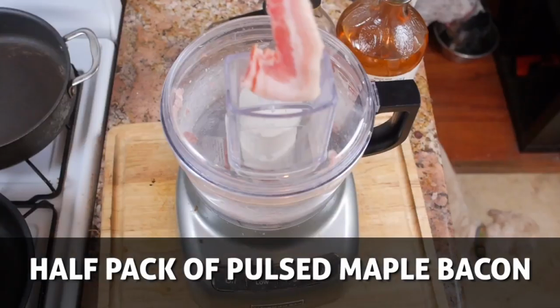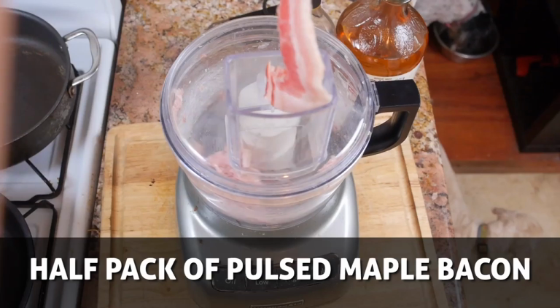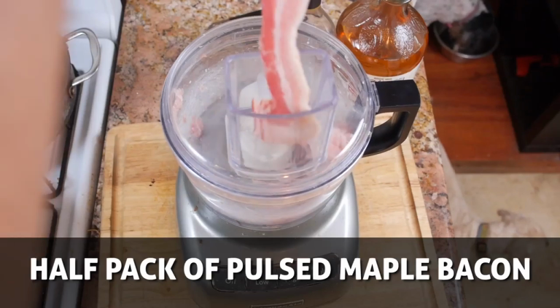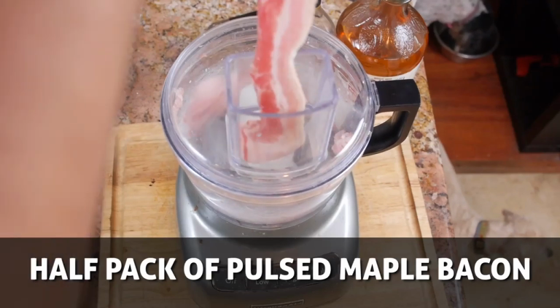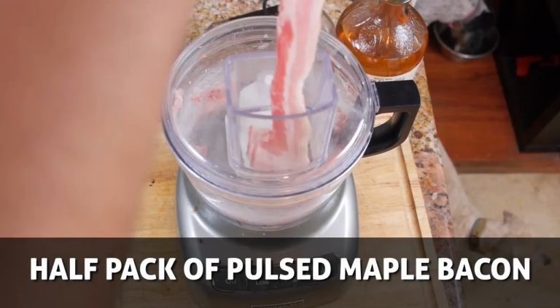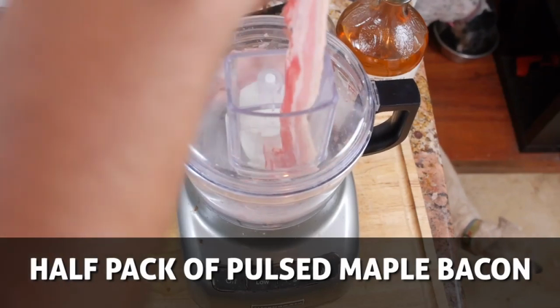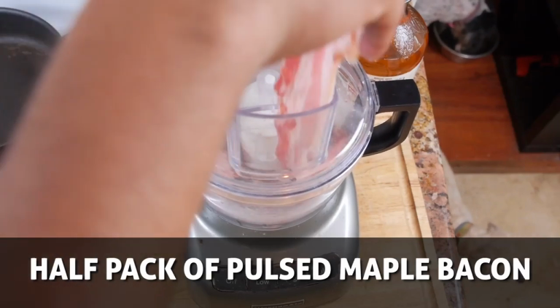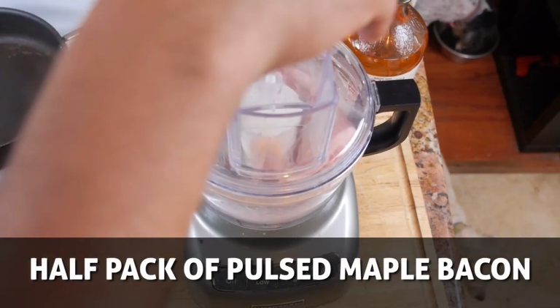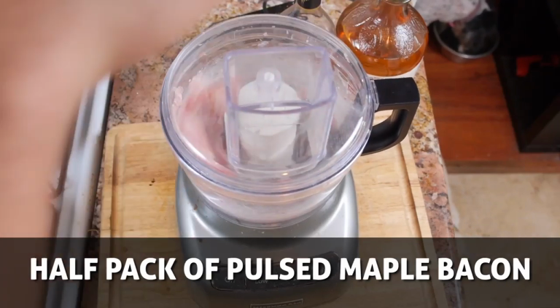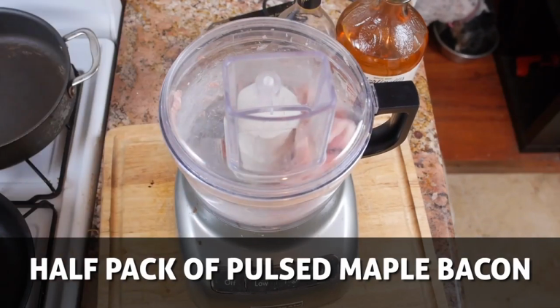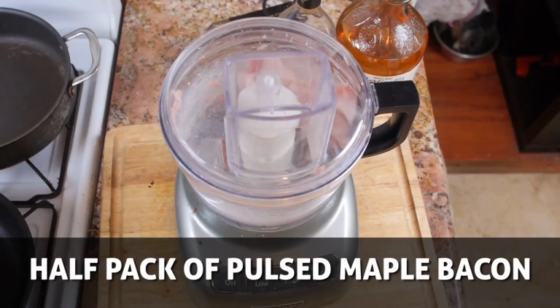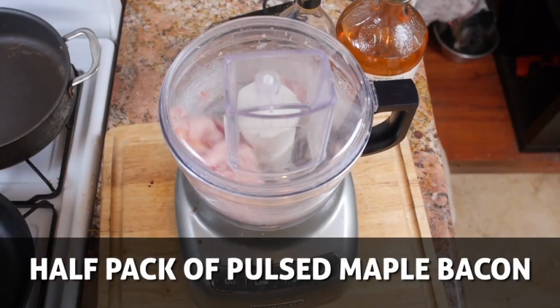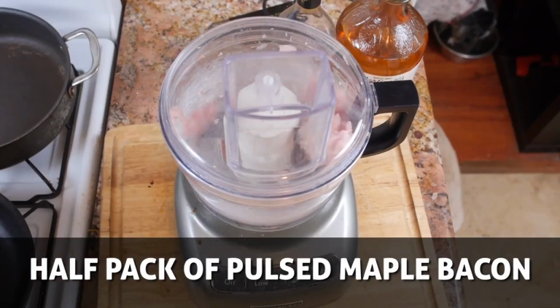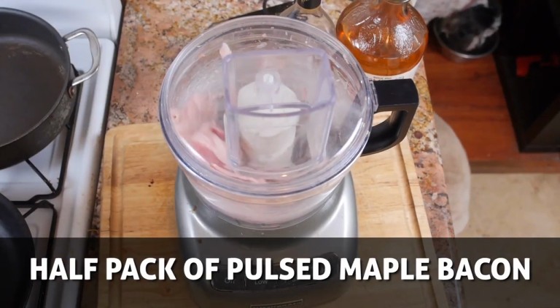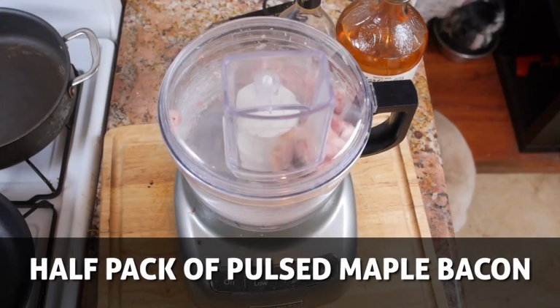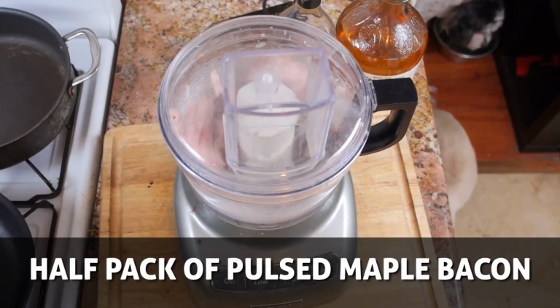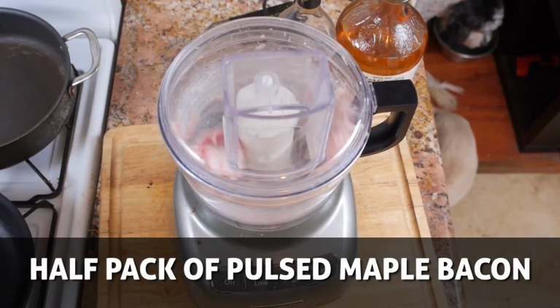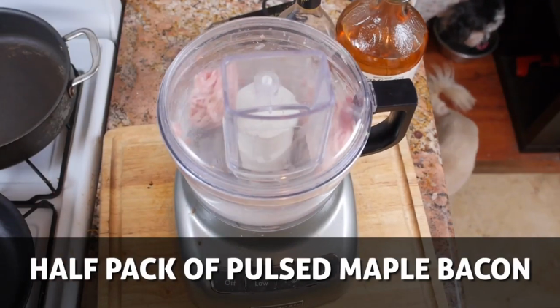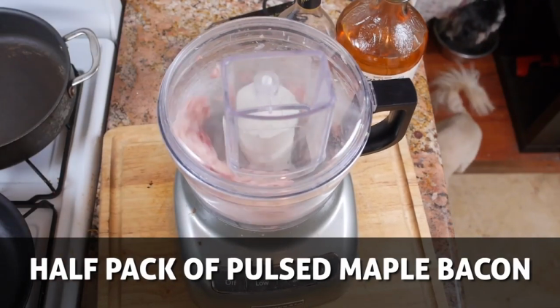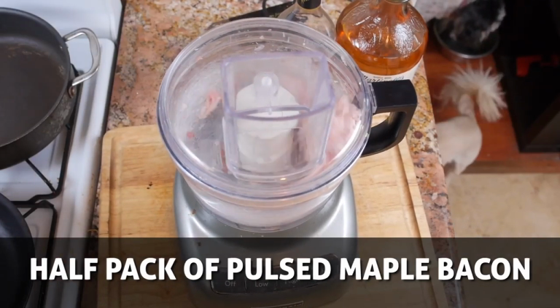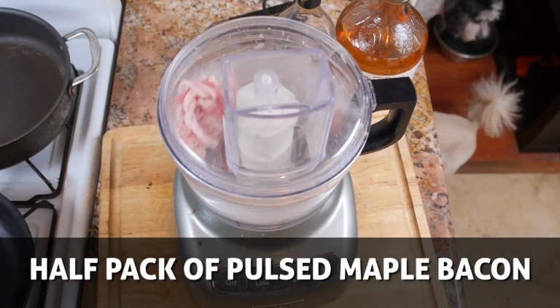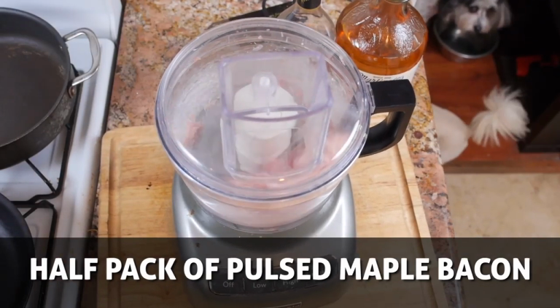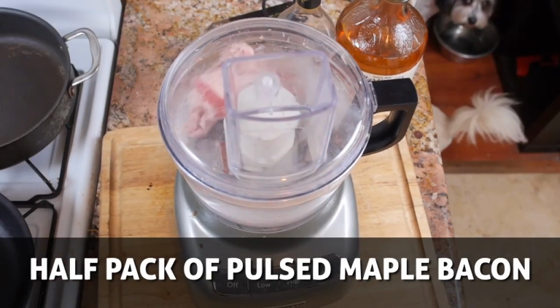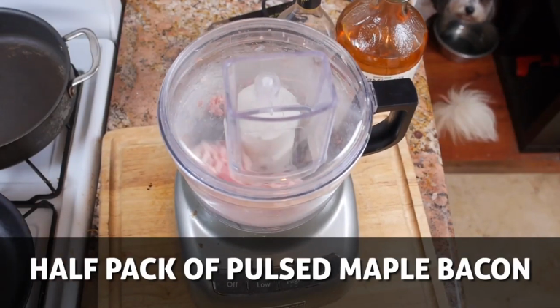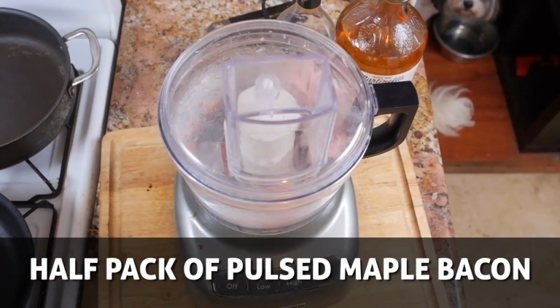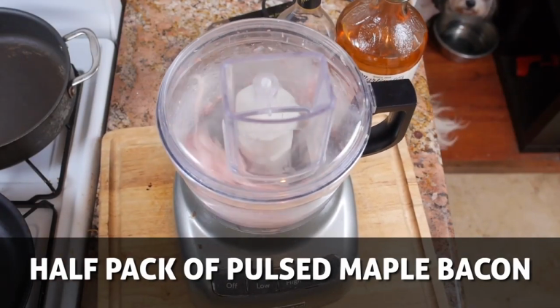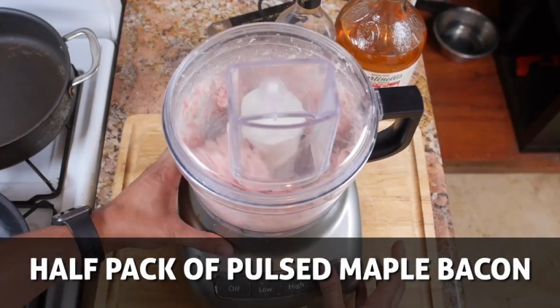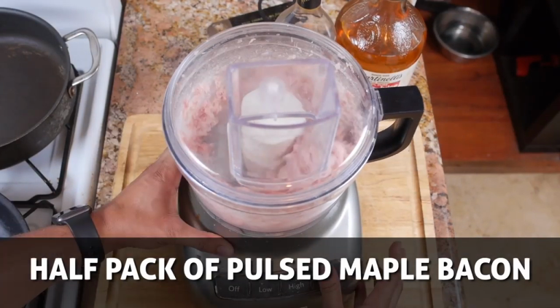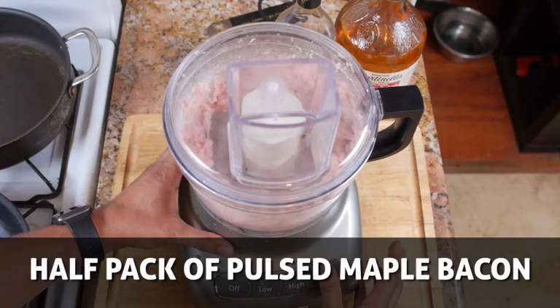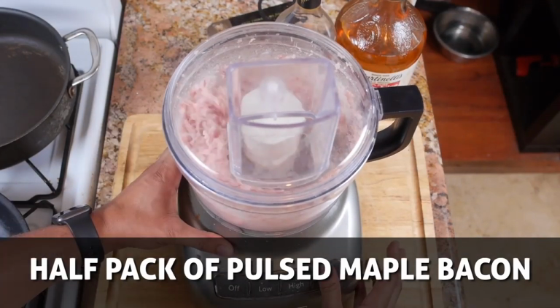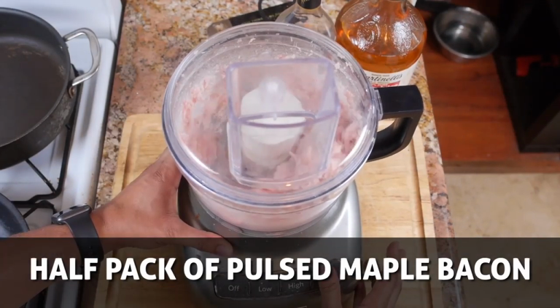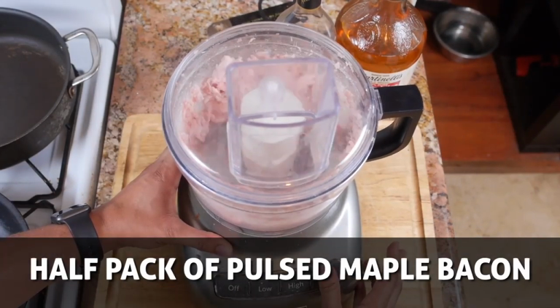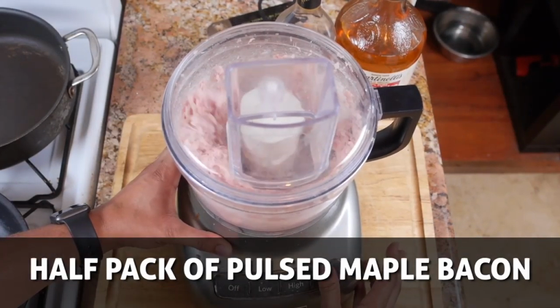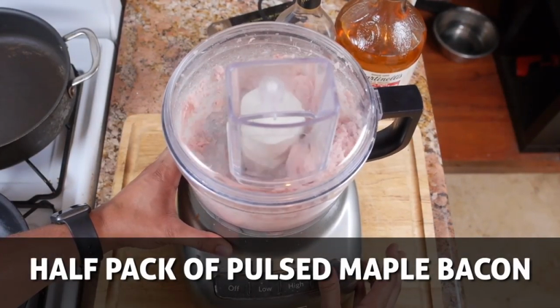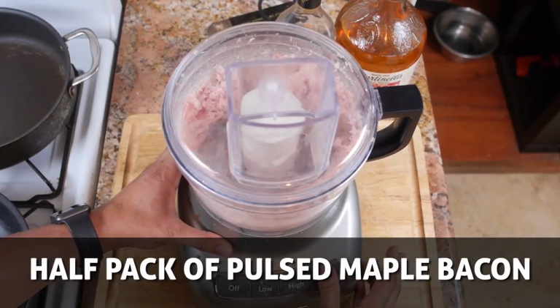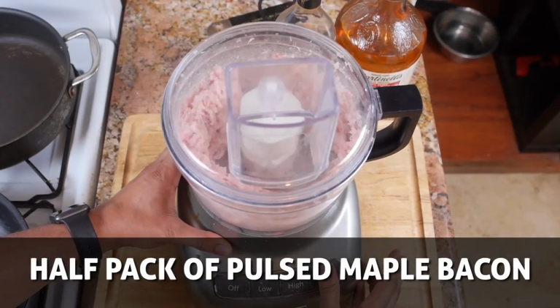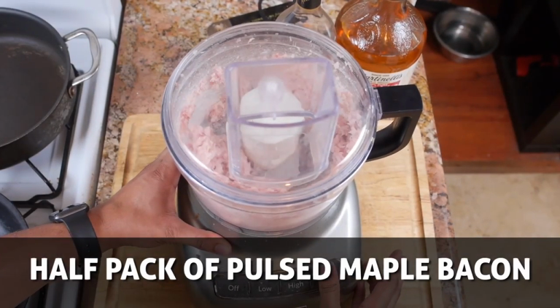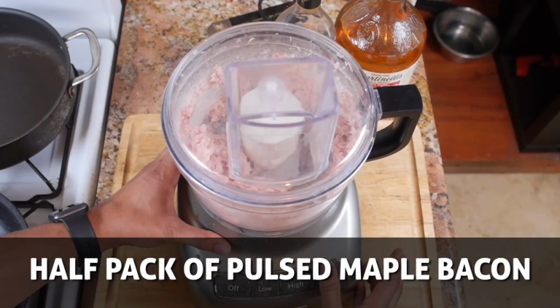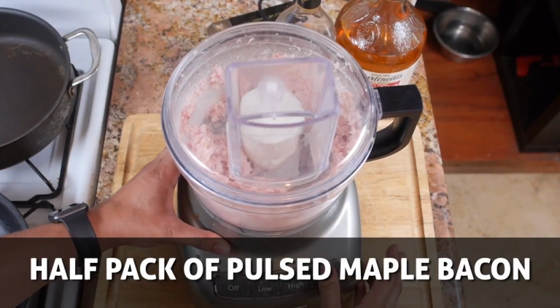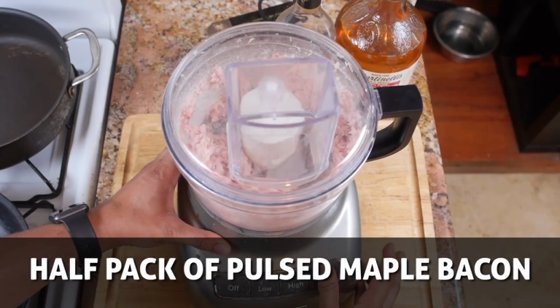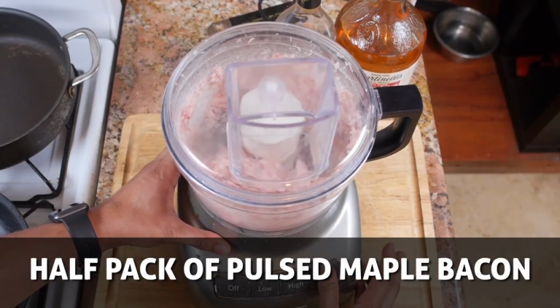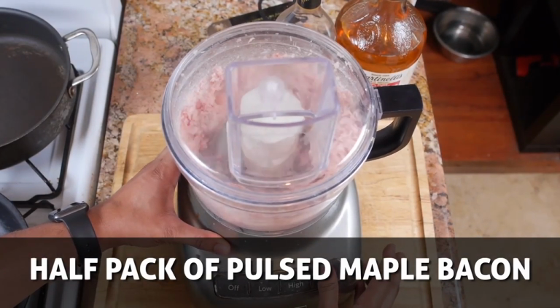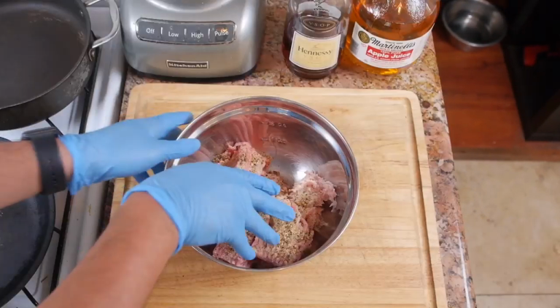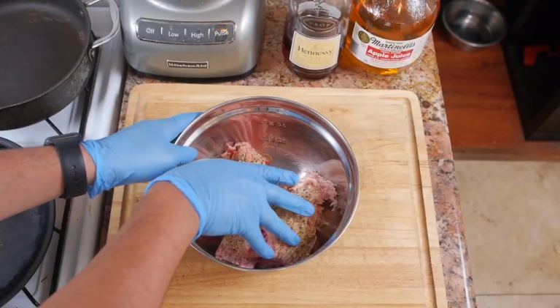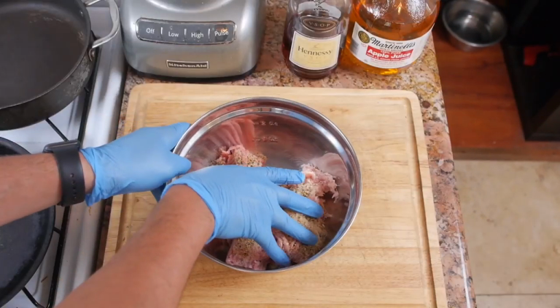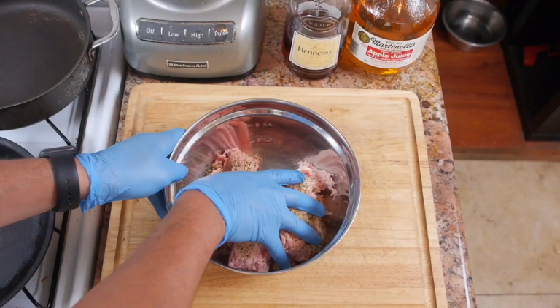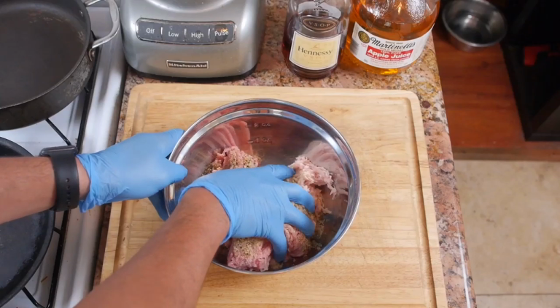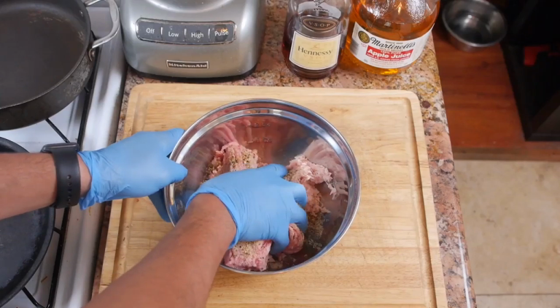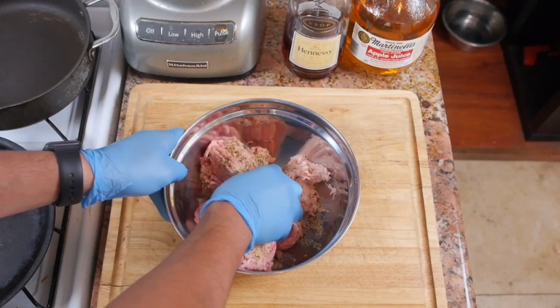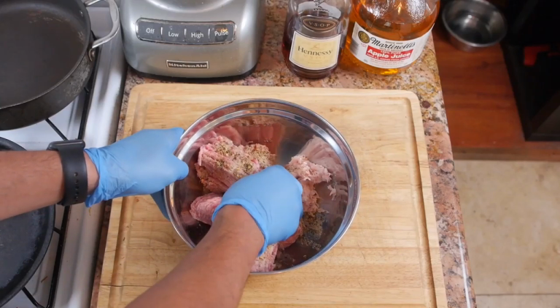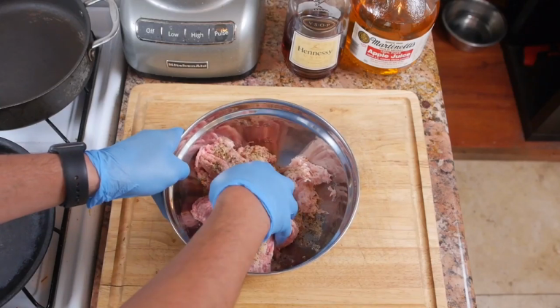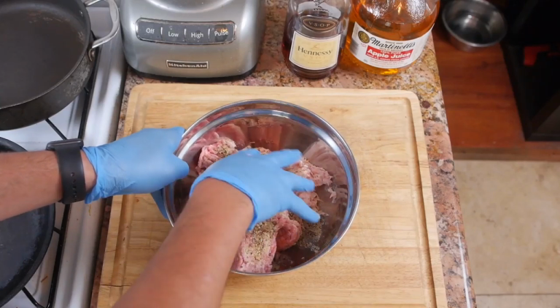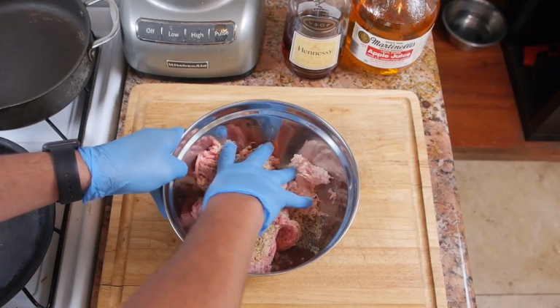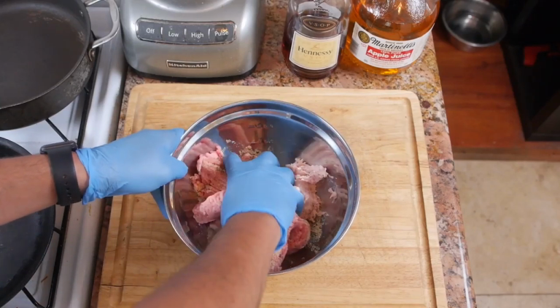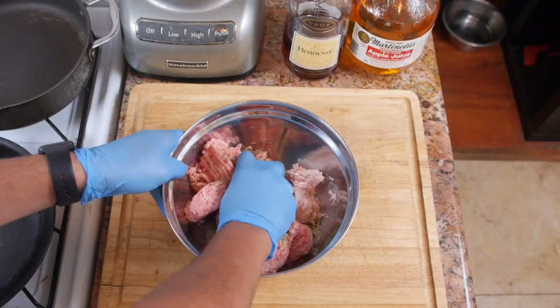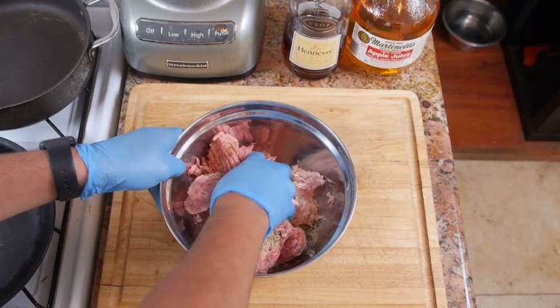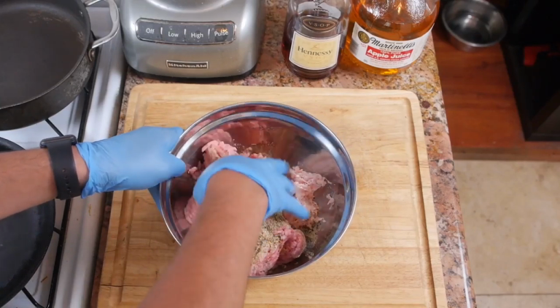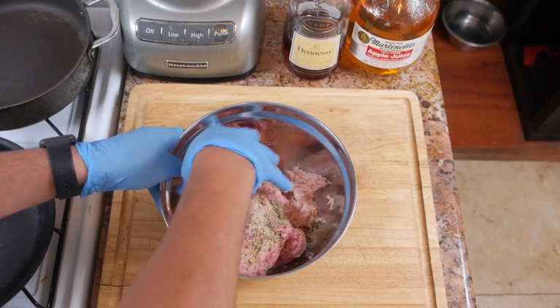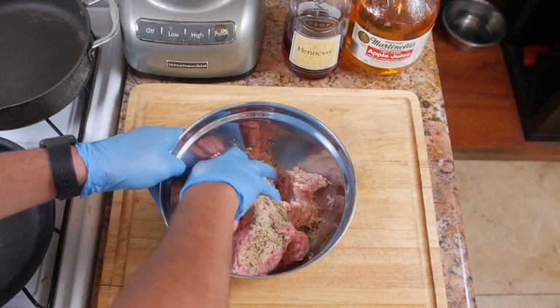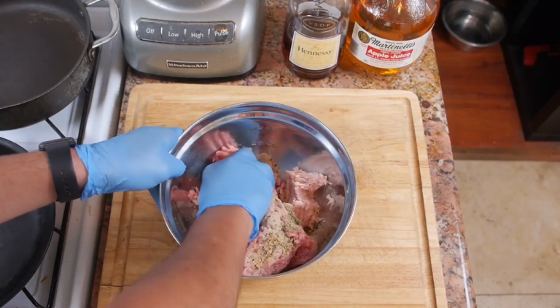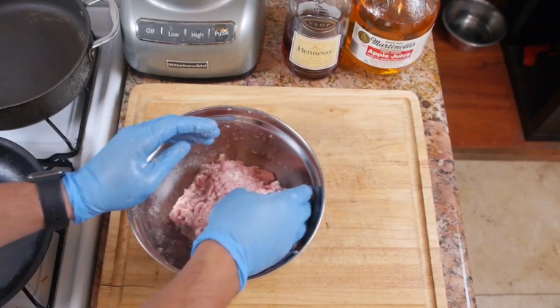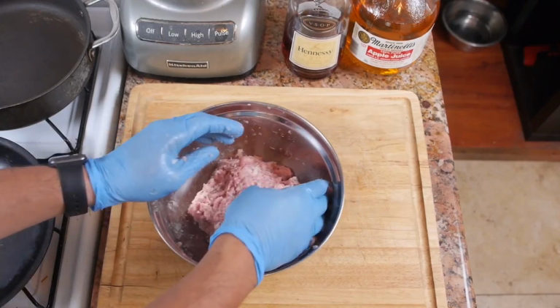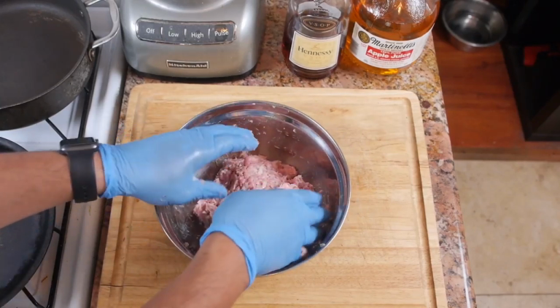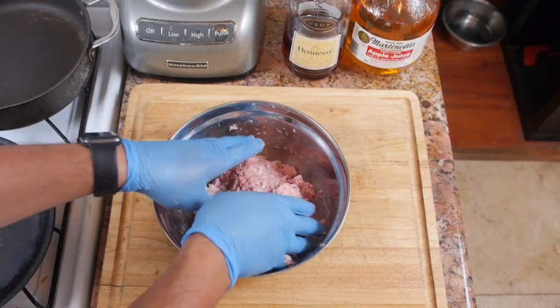This part was simple — I took the bacon, dropped it in the food processor, pulsed it a few times, and voila. Throw that in and mix it all up until the ingredients are incorporated.